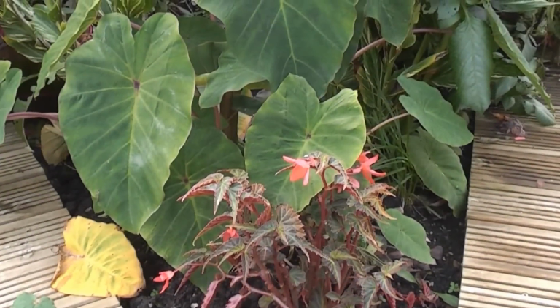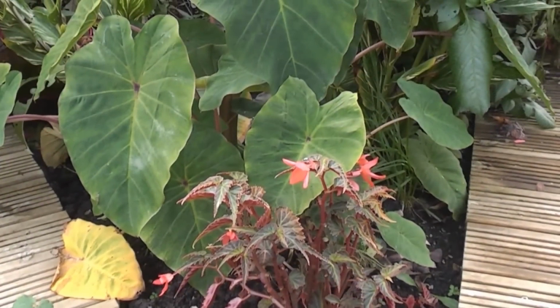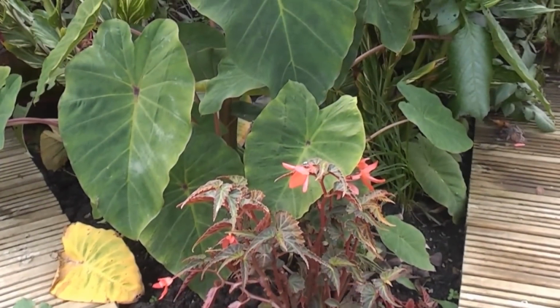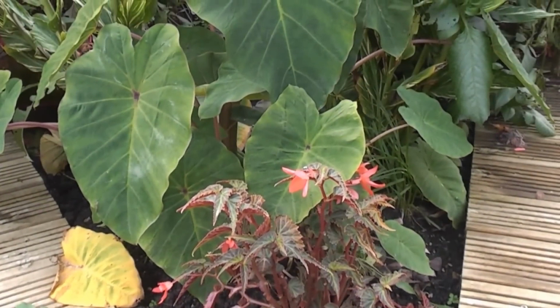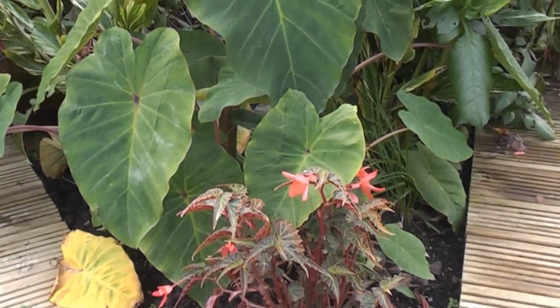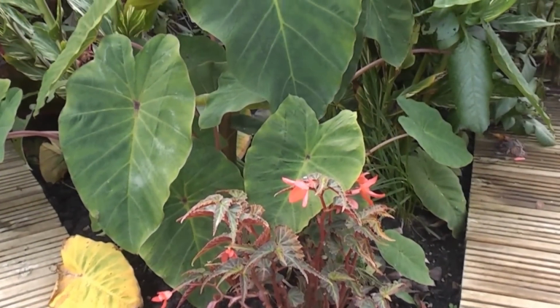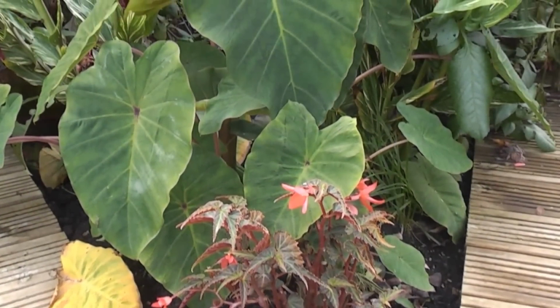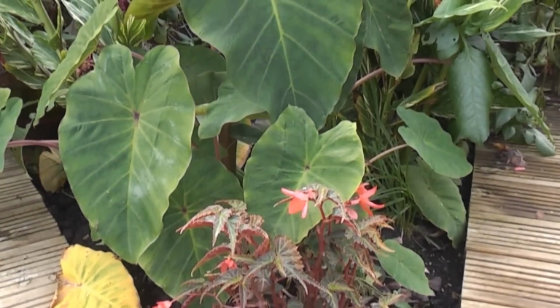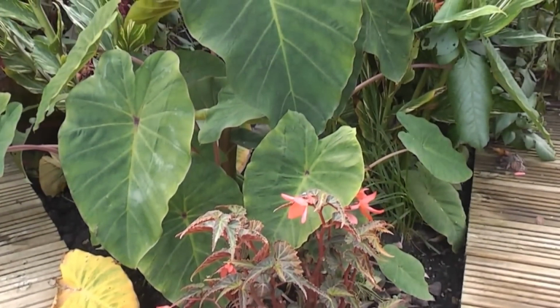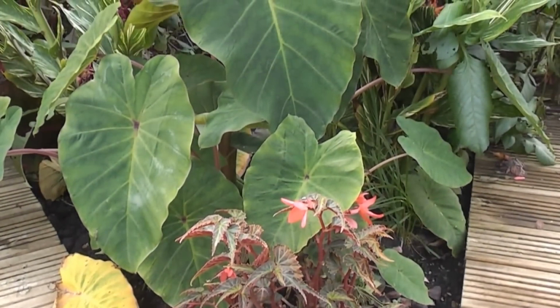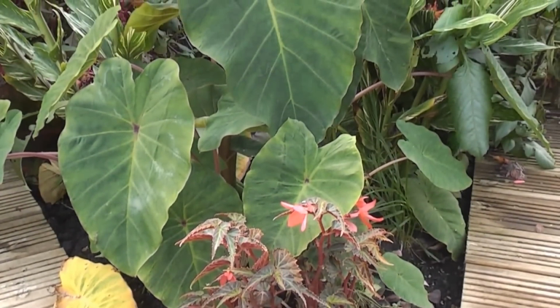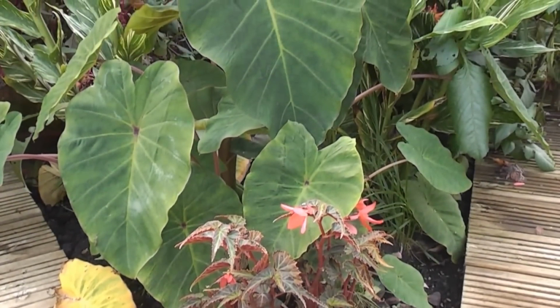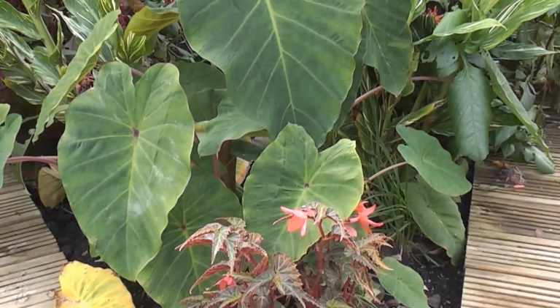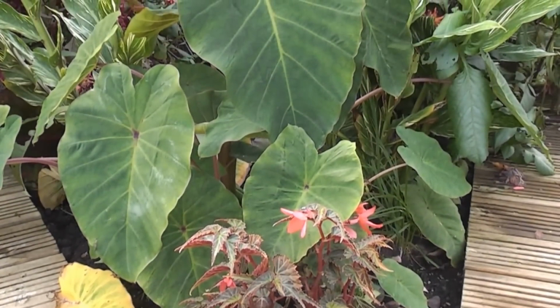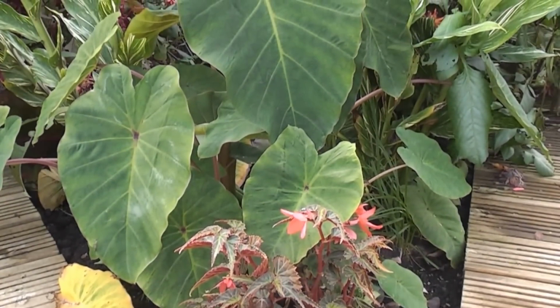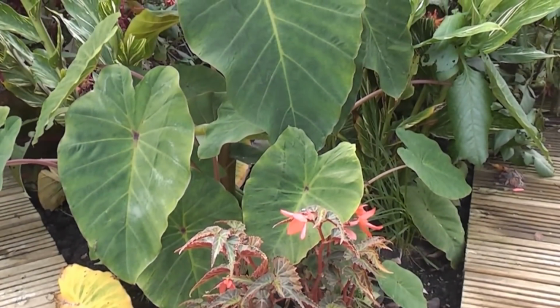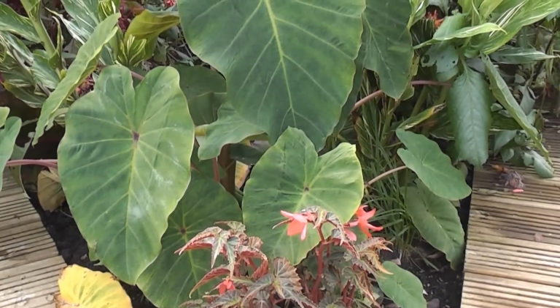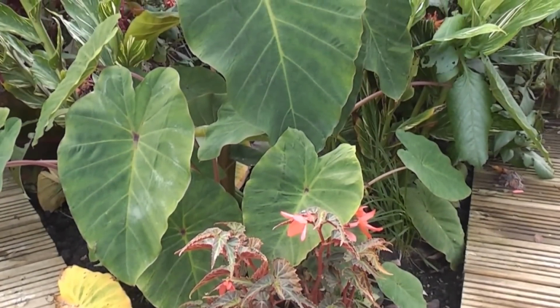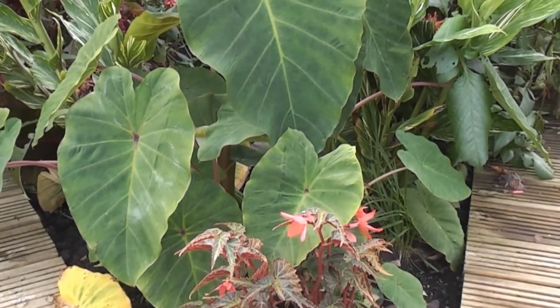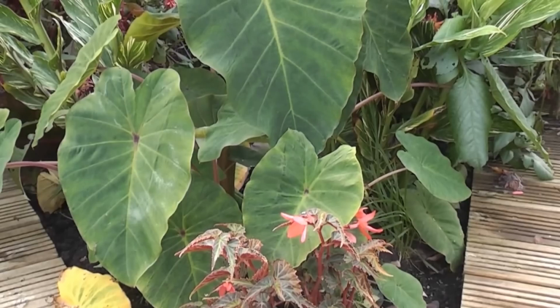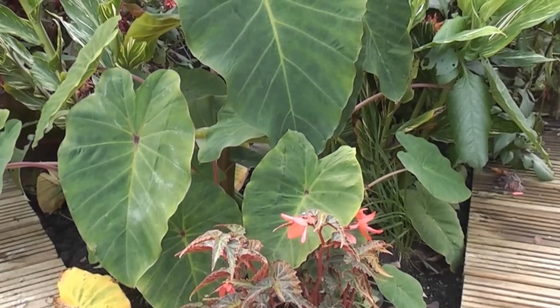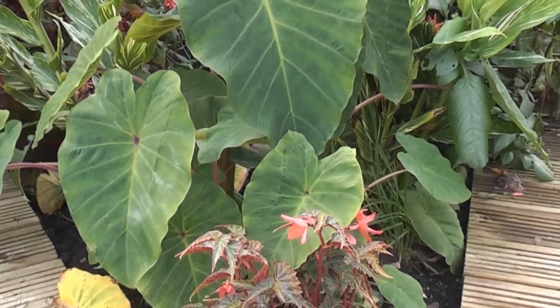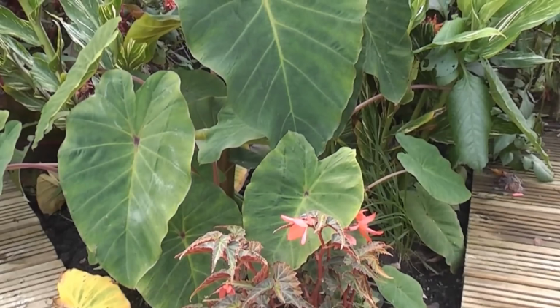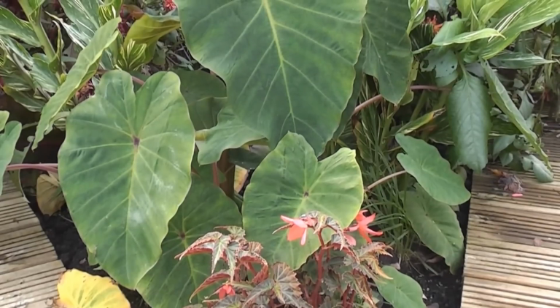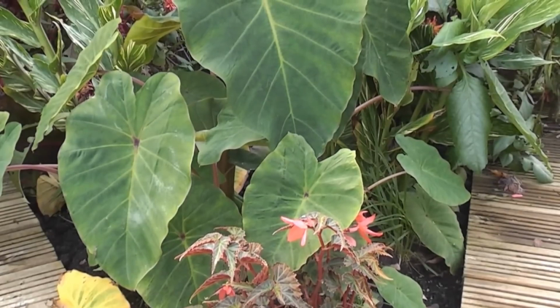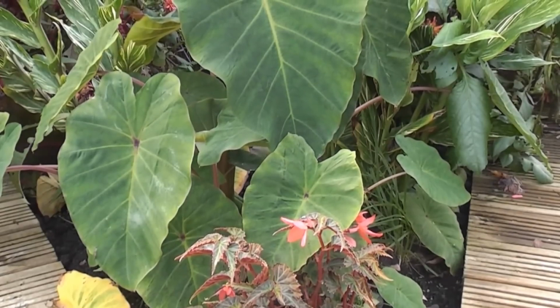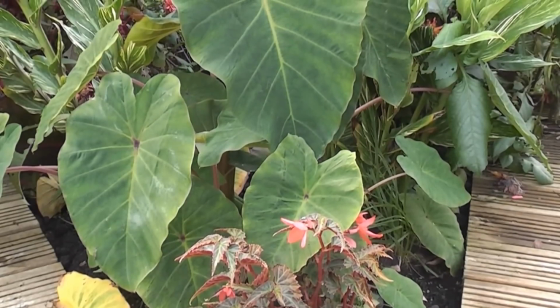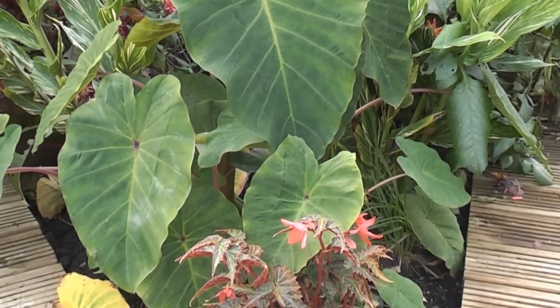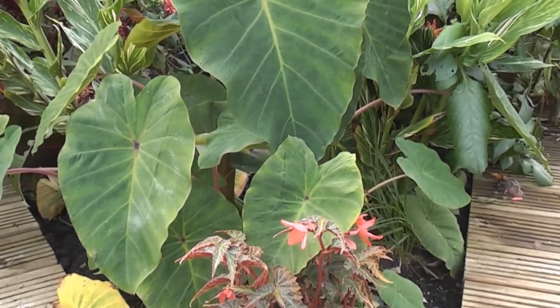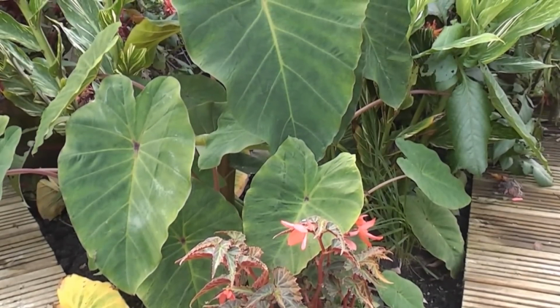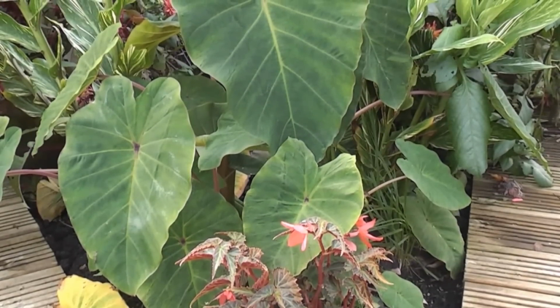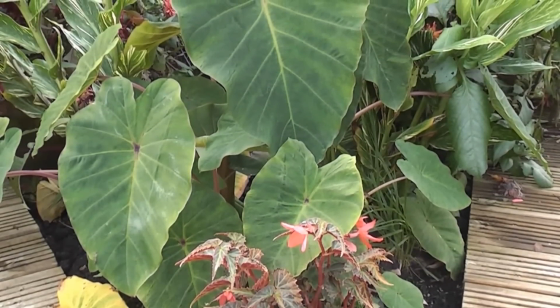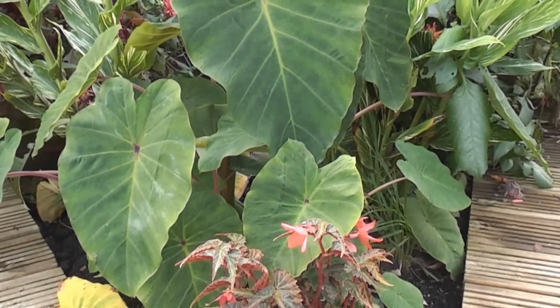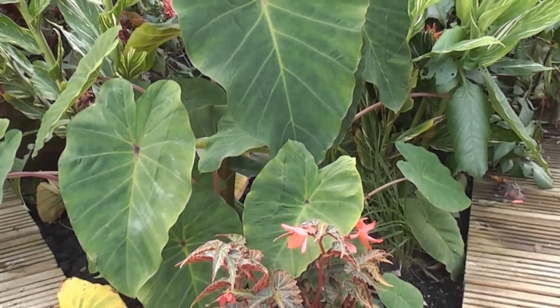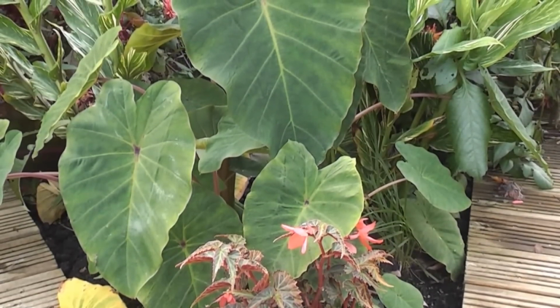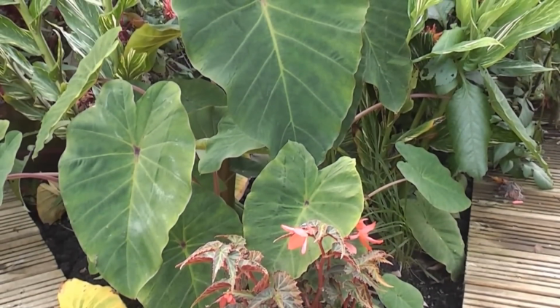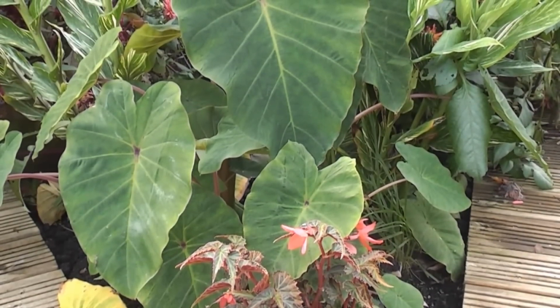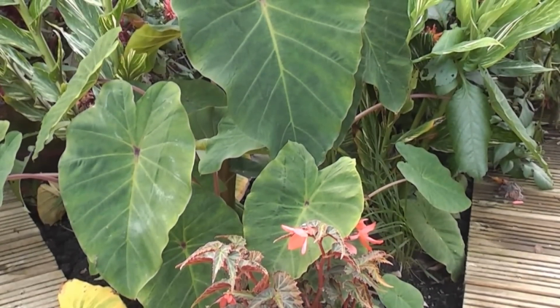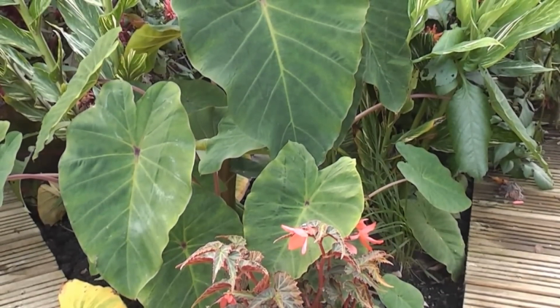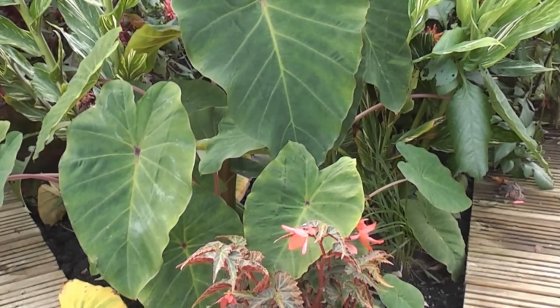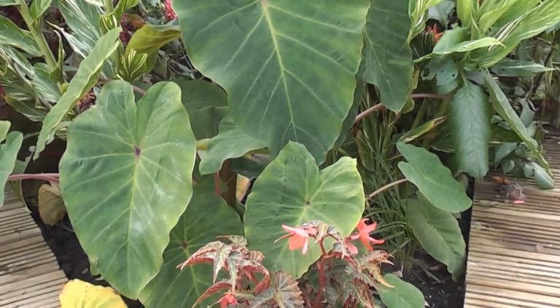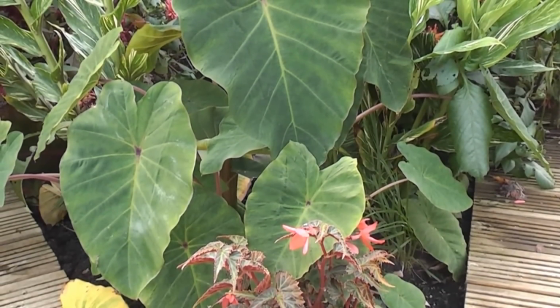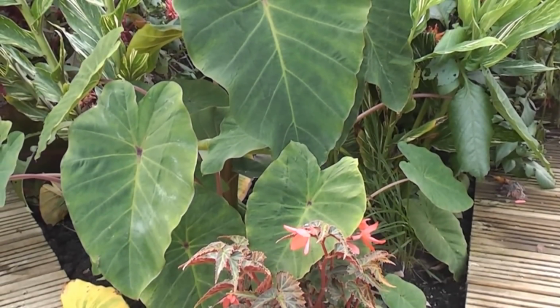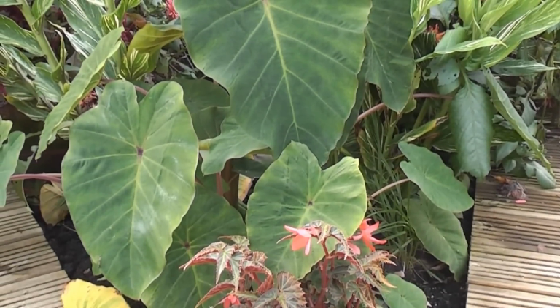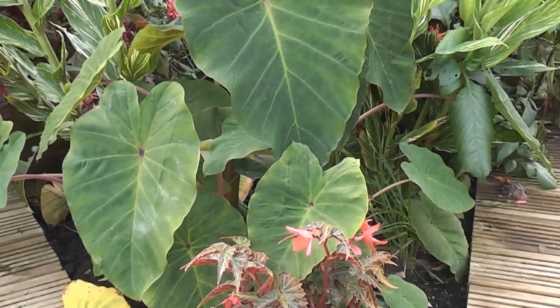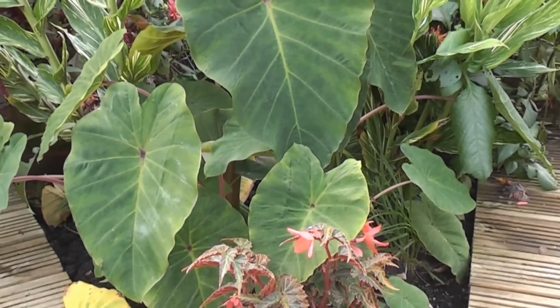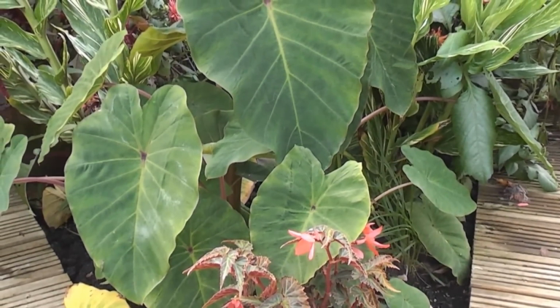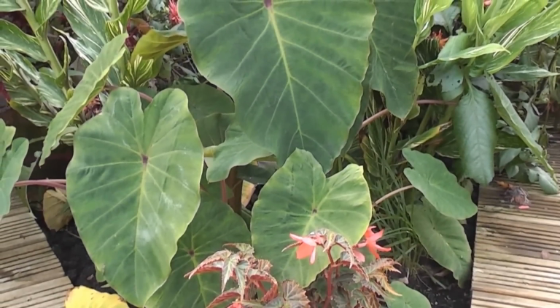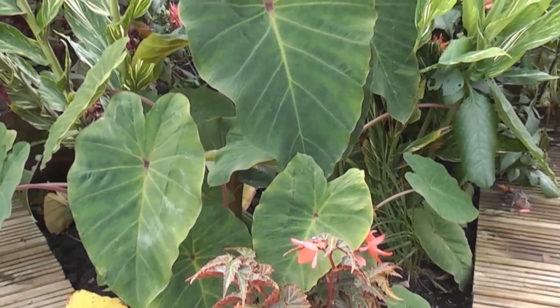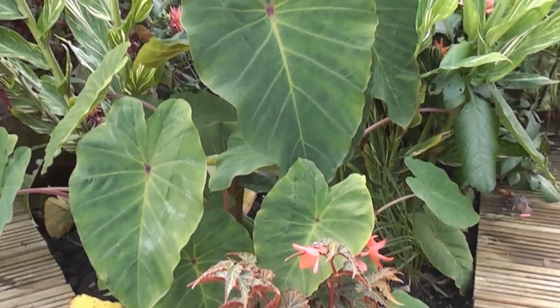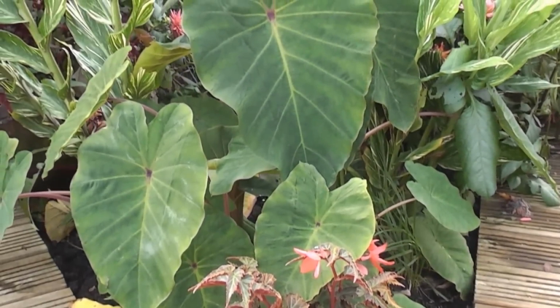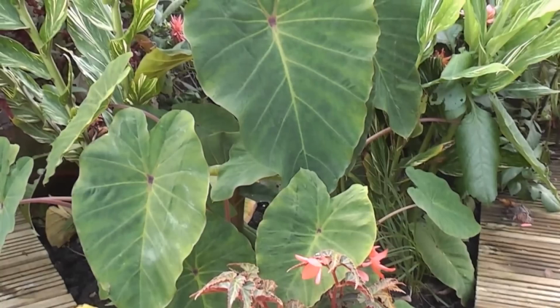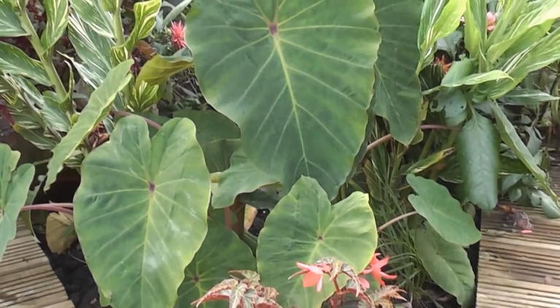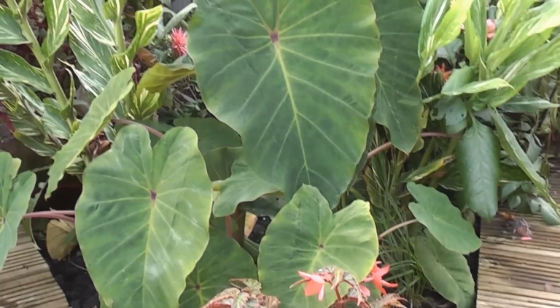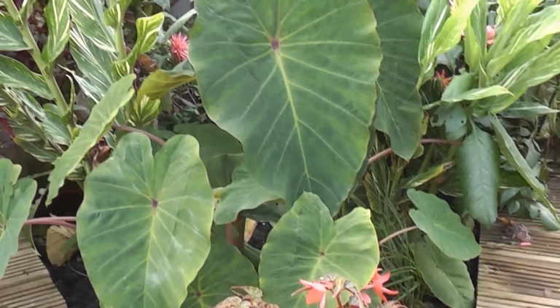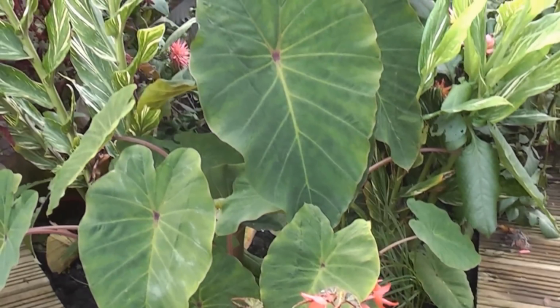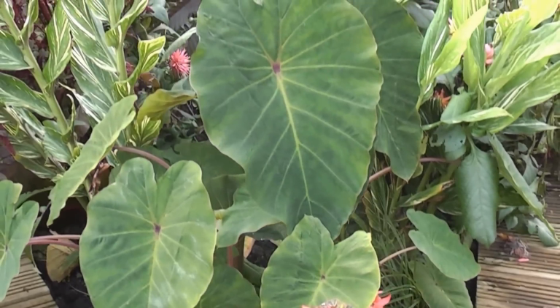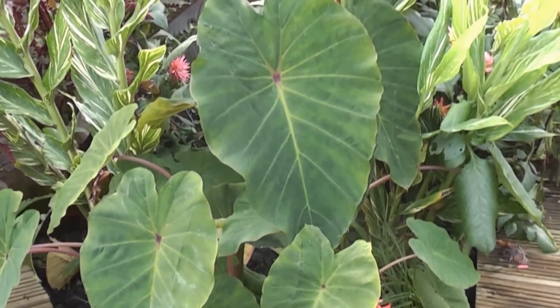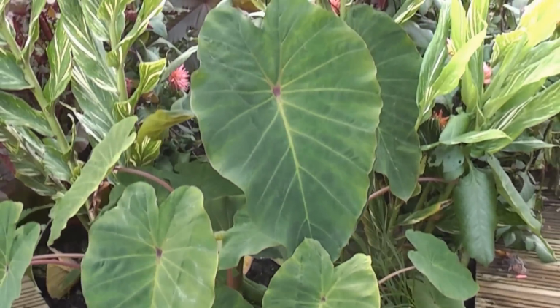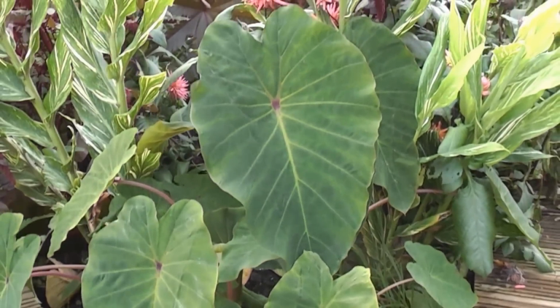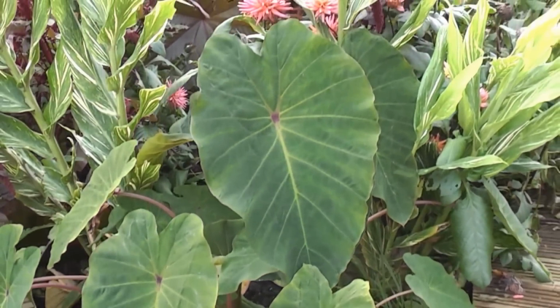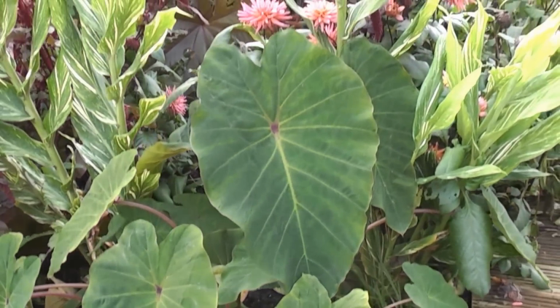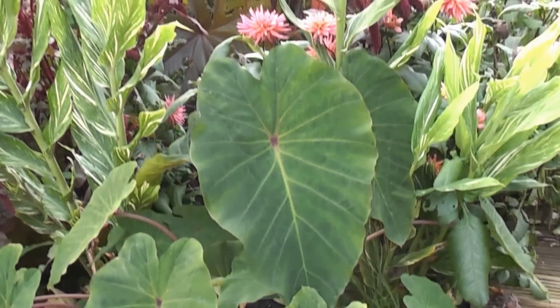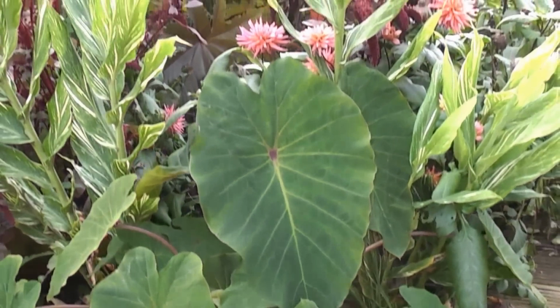Well, believe it or not, it is now Halloween, October the 31st, and it's a nice, warm day.